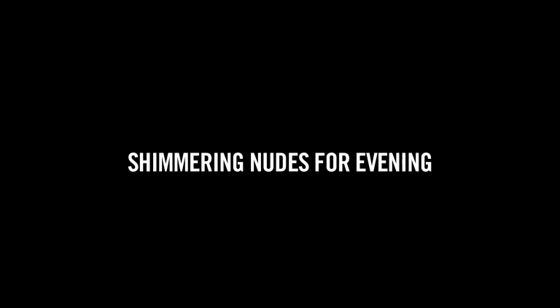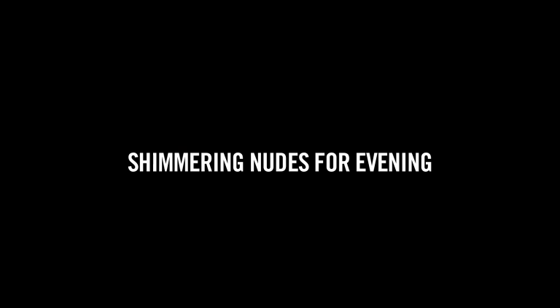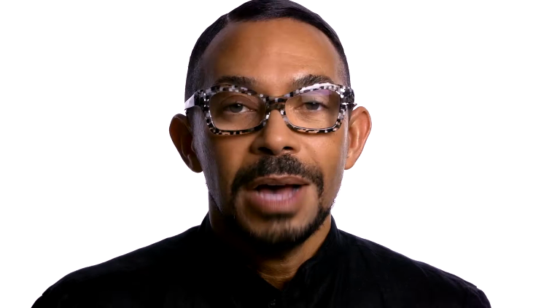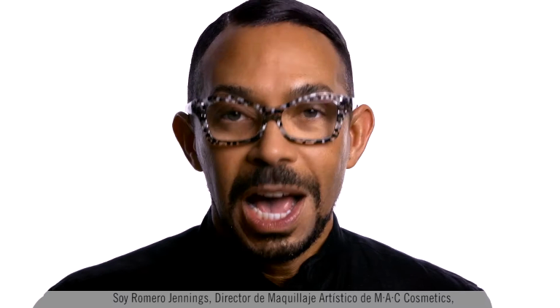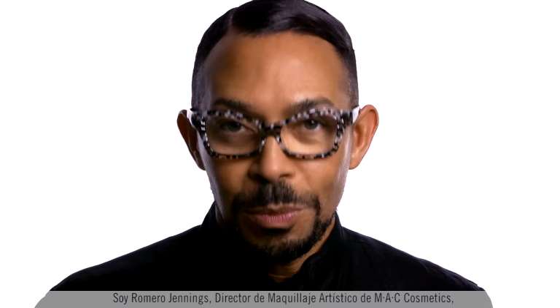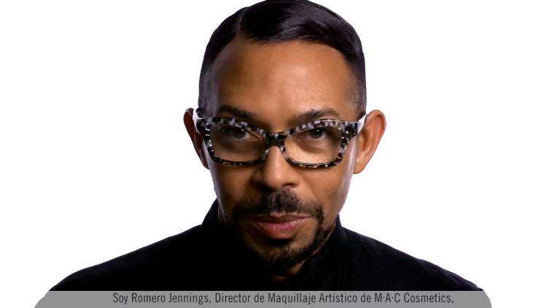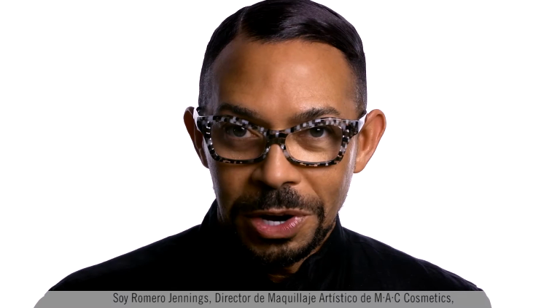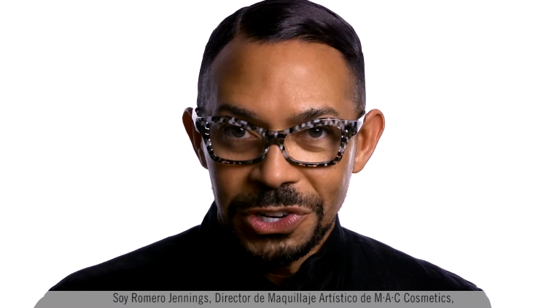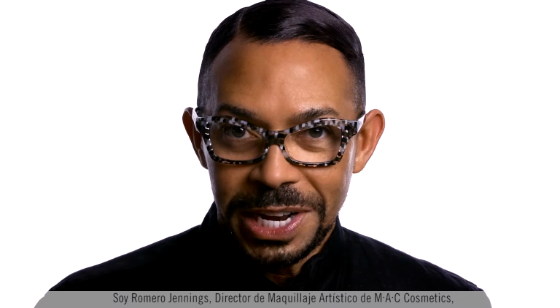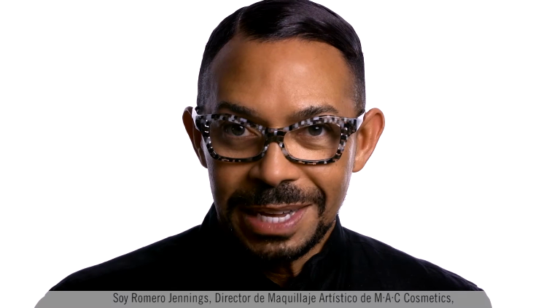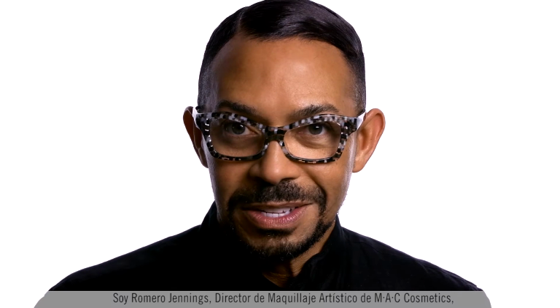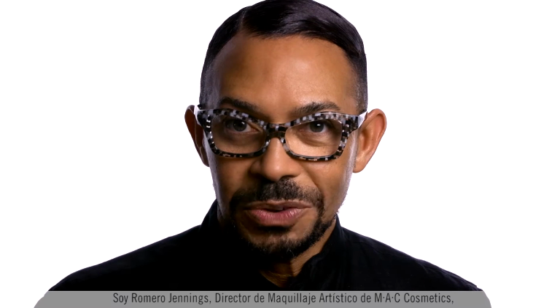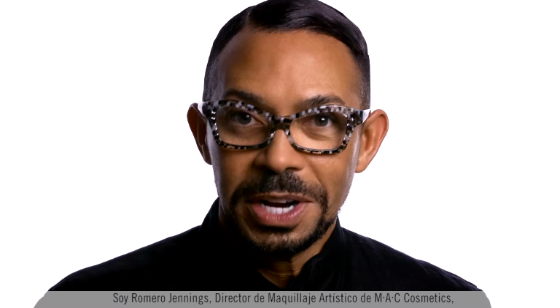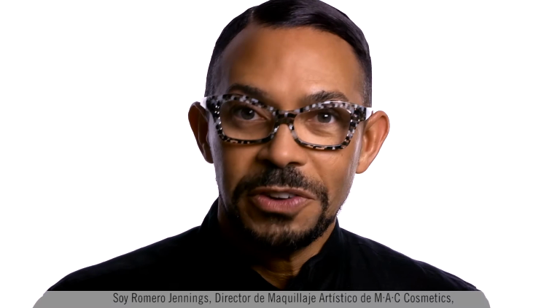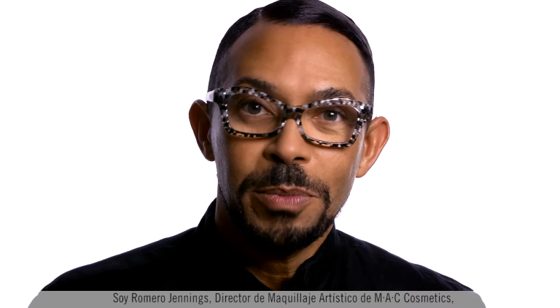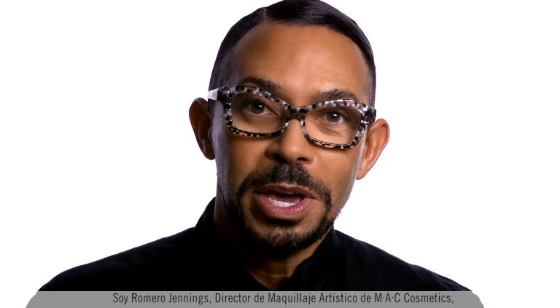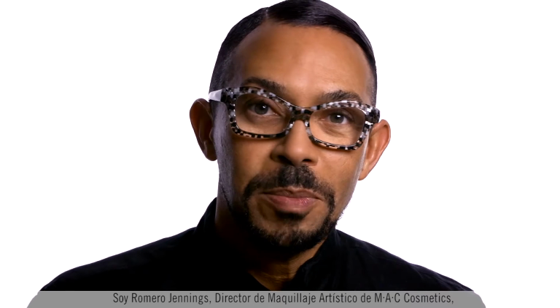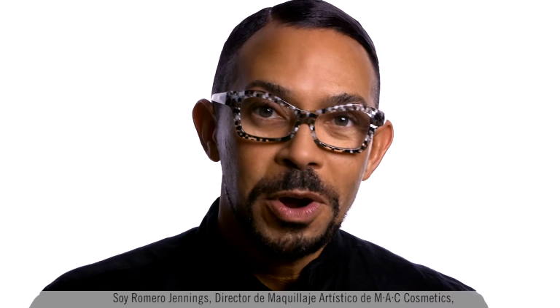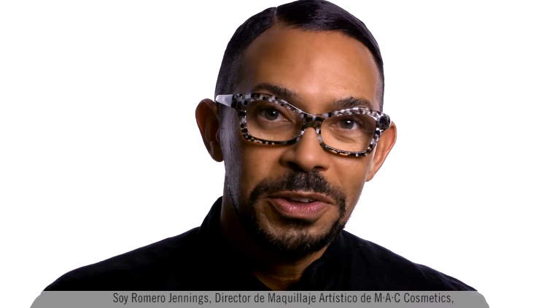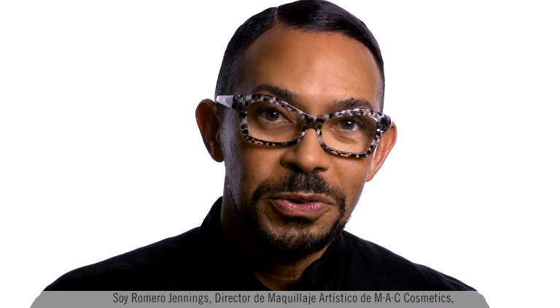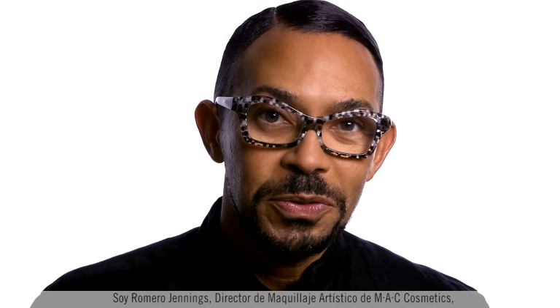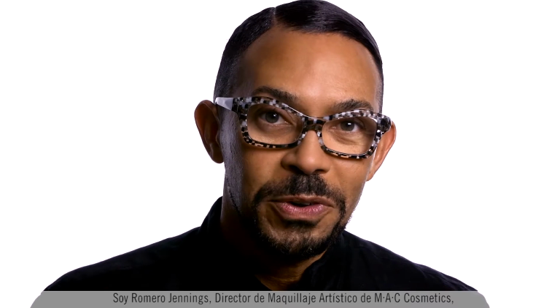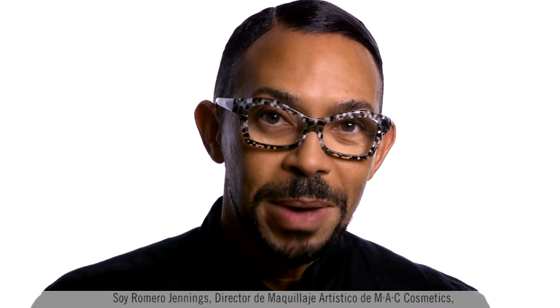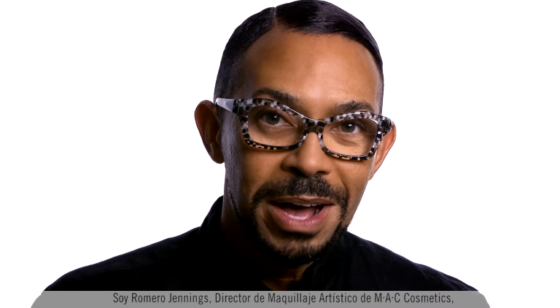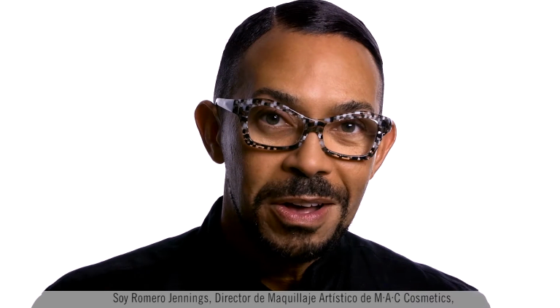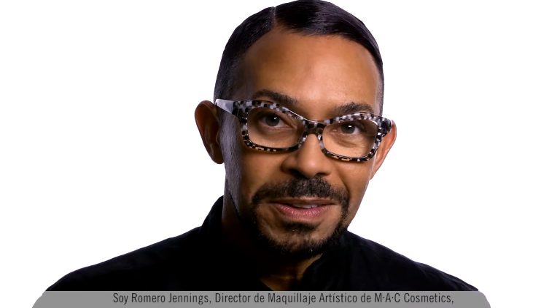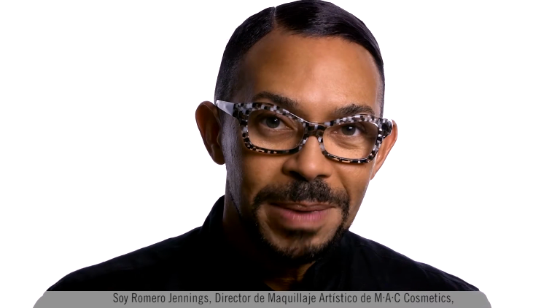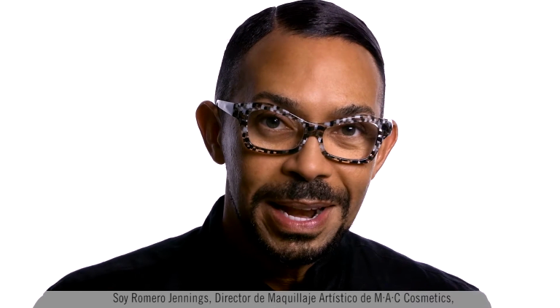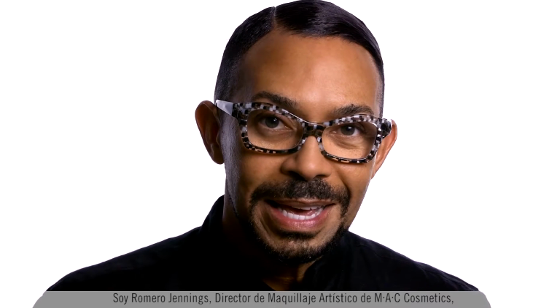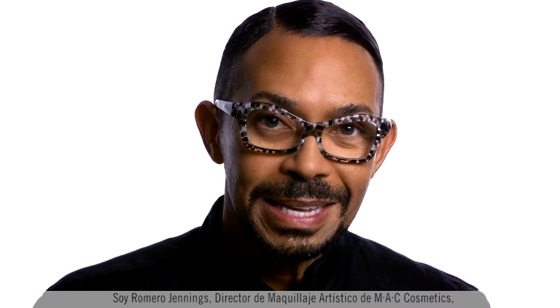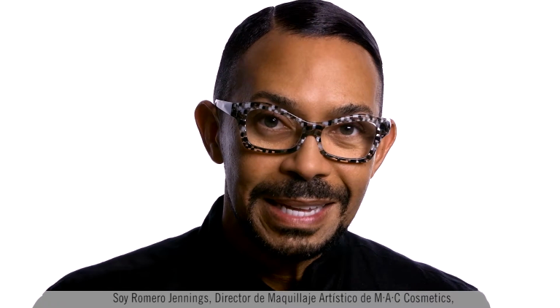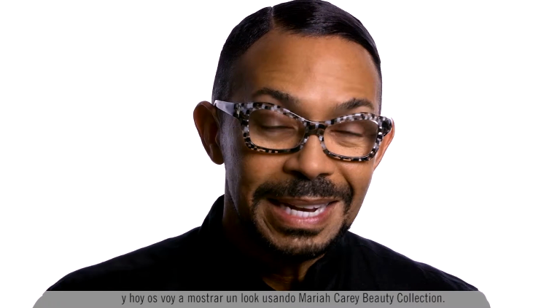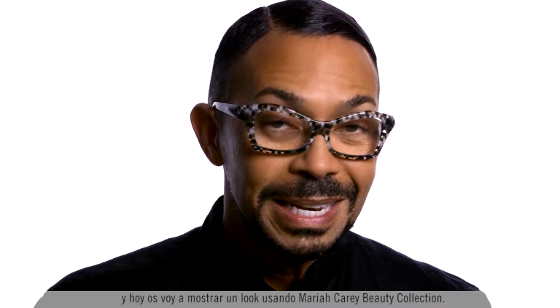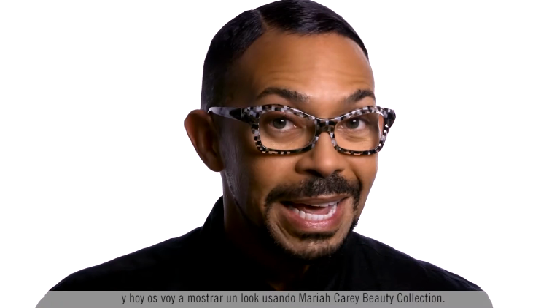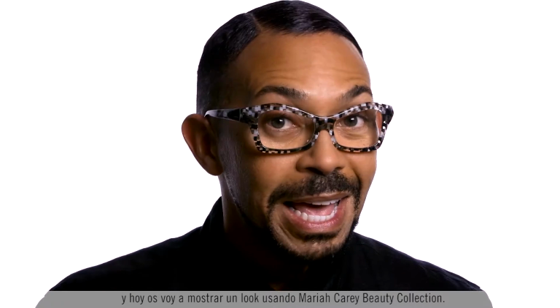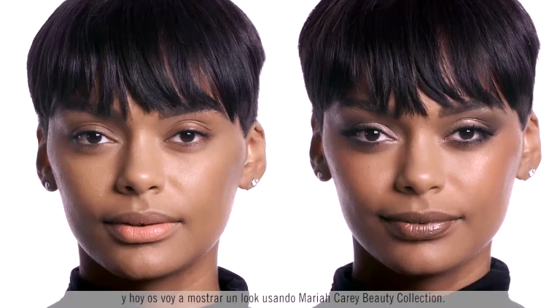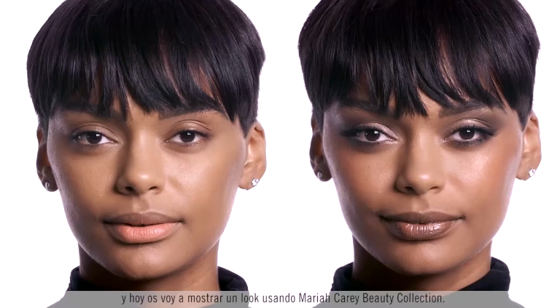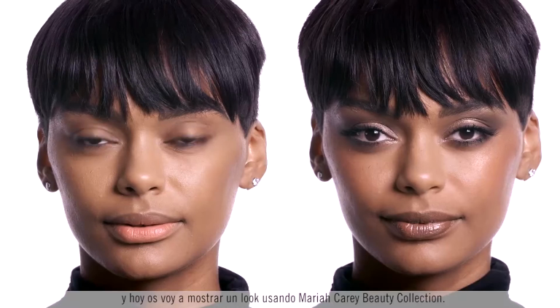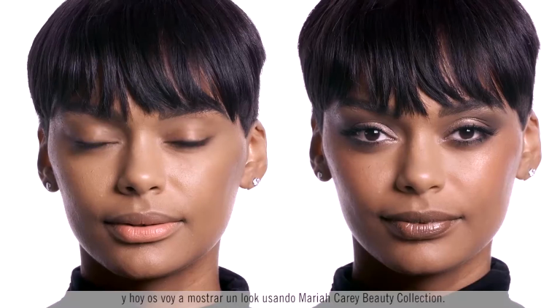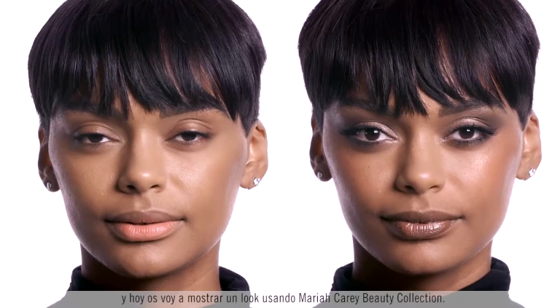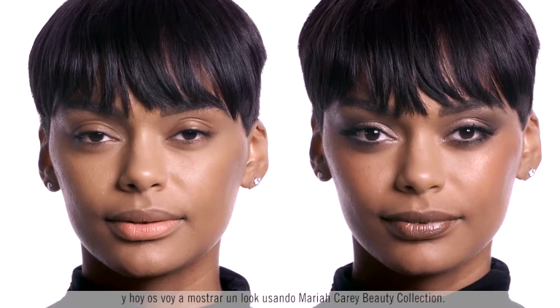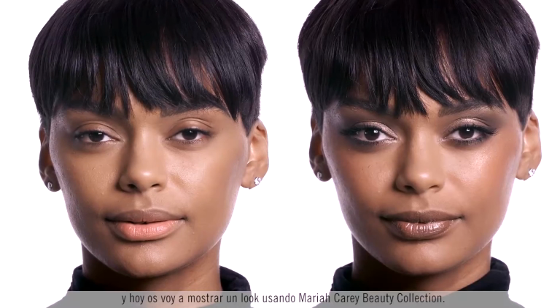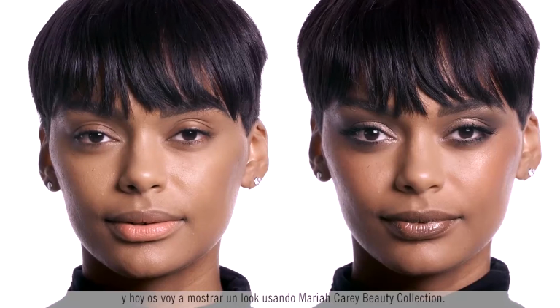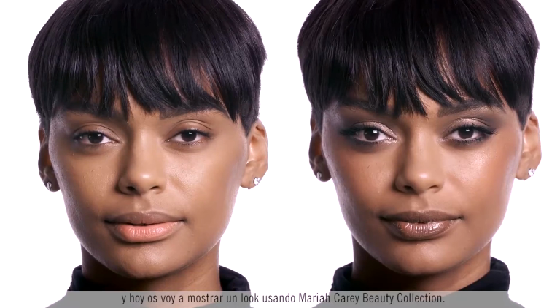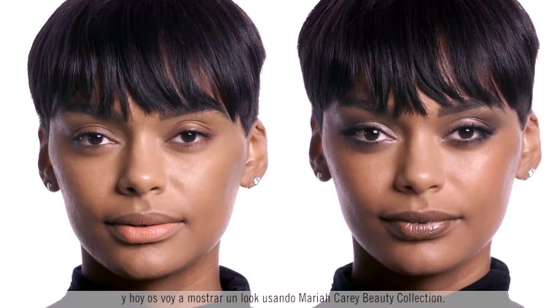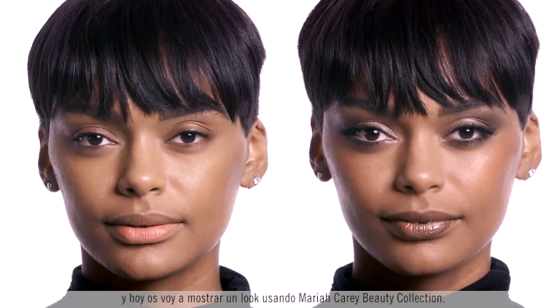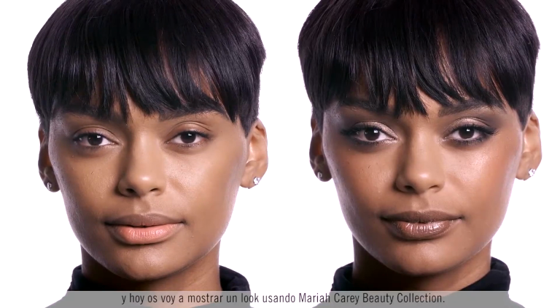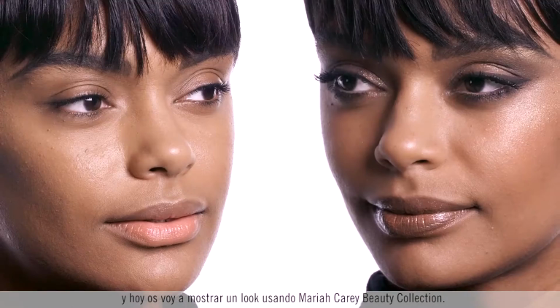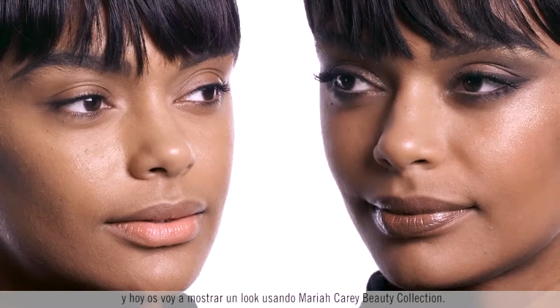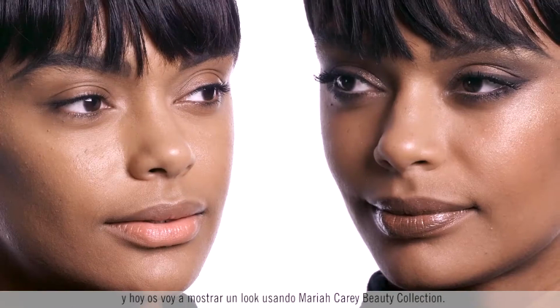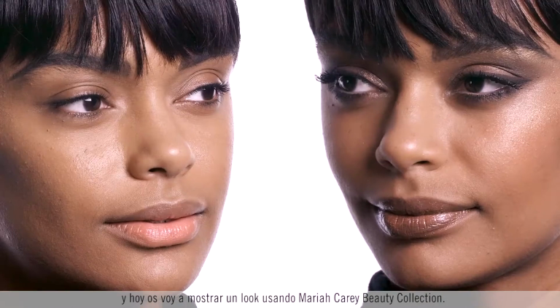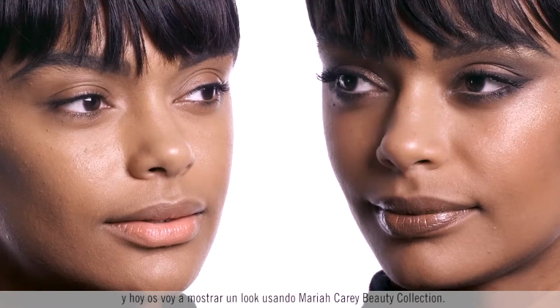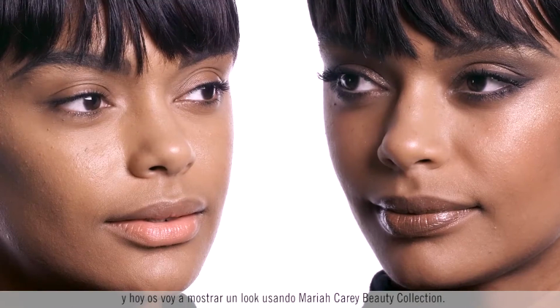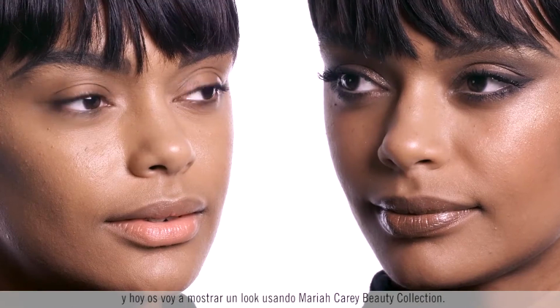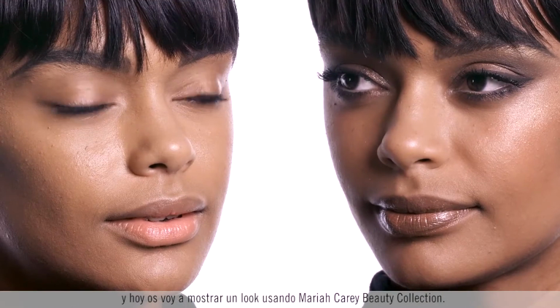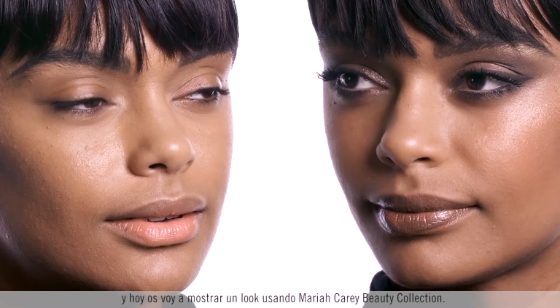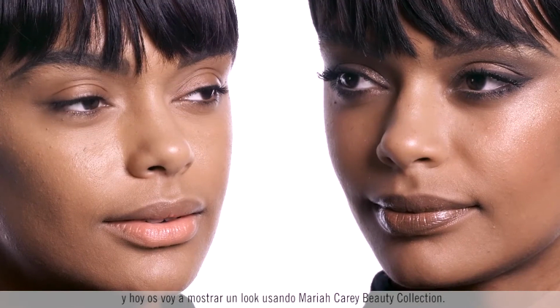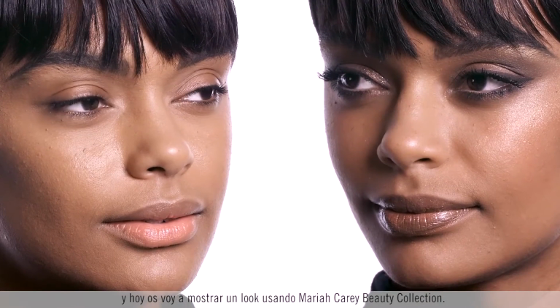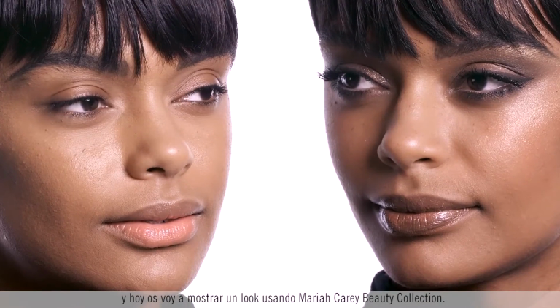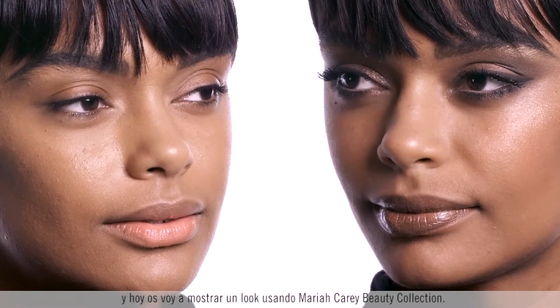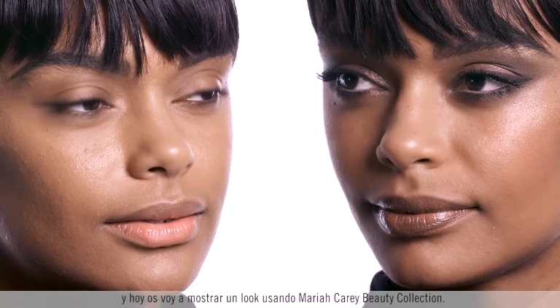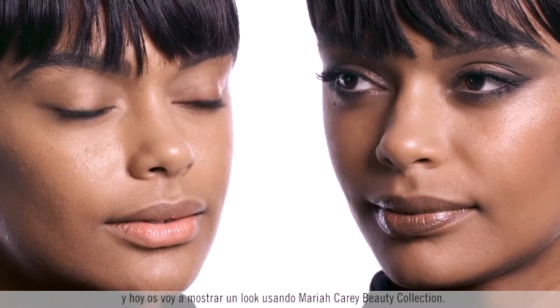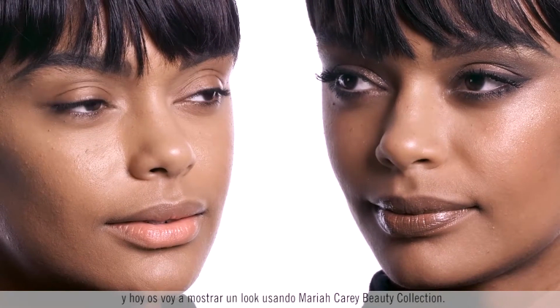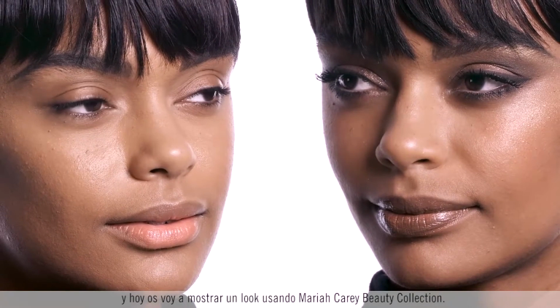I'm Romero Jennings, Director of Makeup Artistry for MAC Cosmetics, and today I'm going to show you a look using the Mariah Carey Beauty Collection.